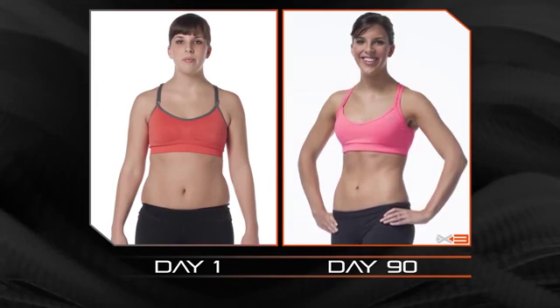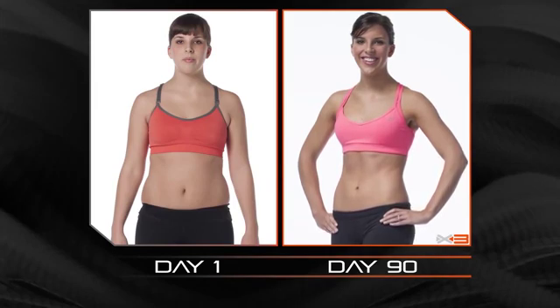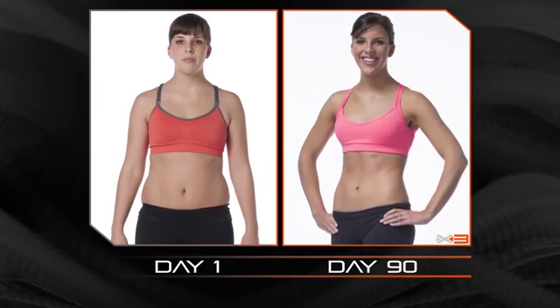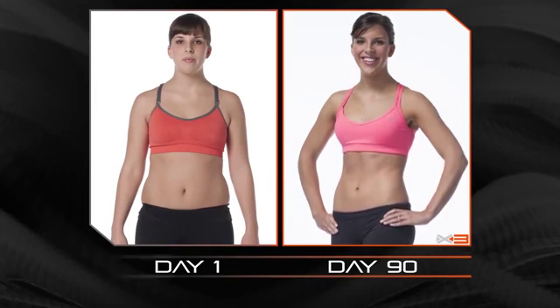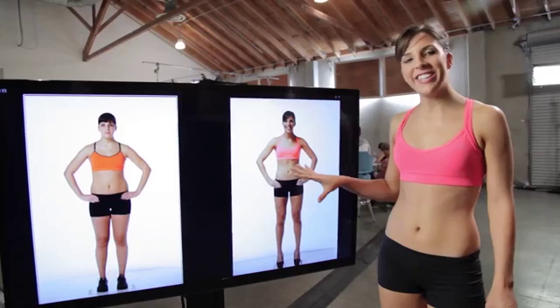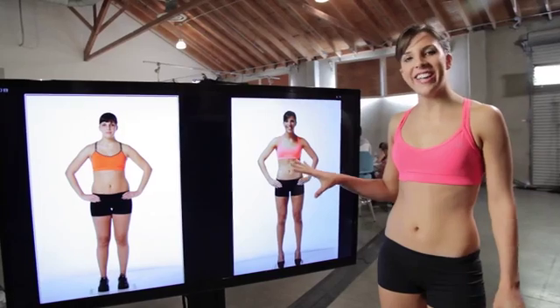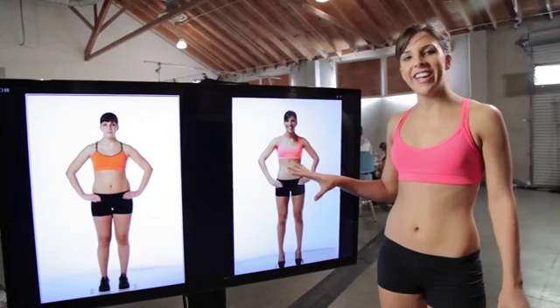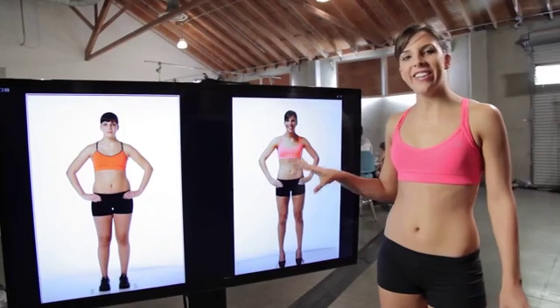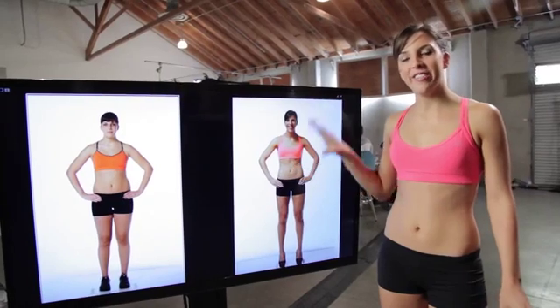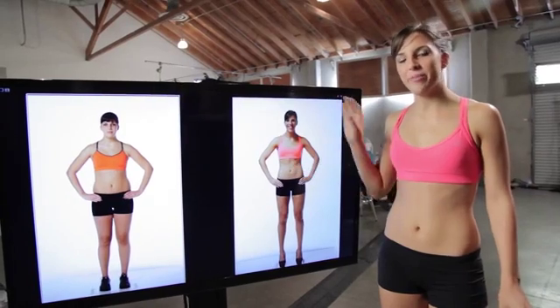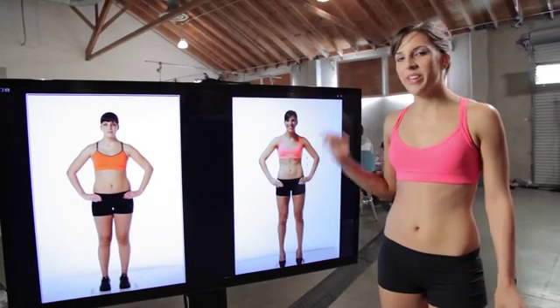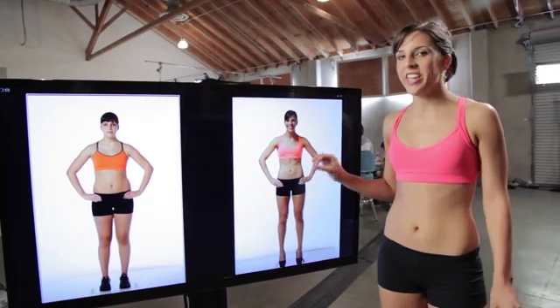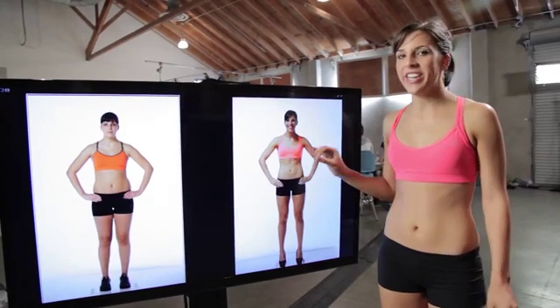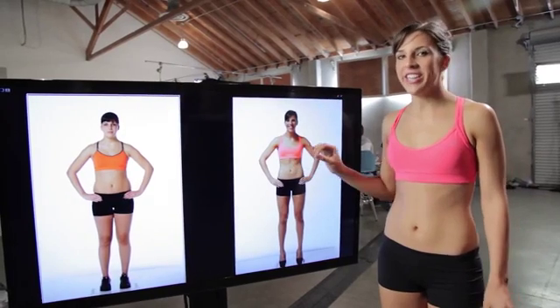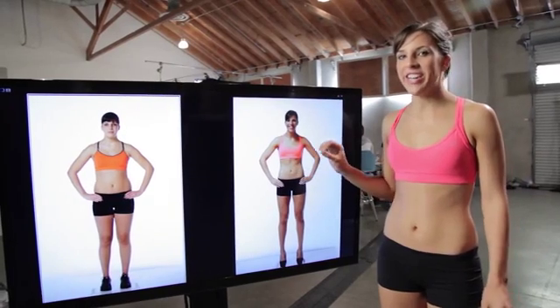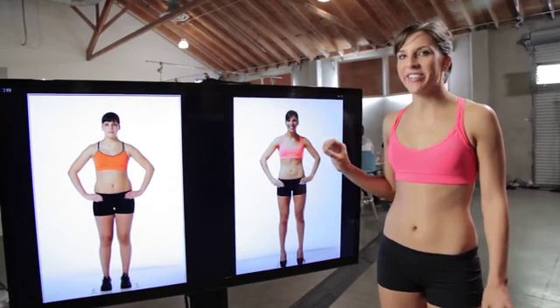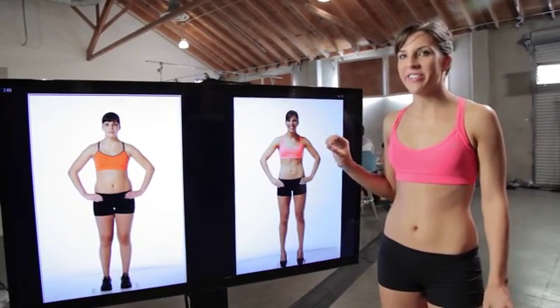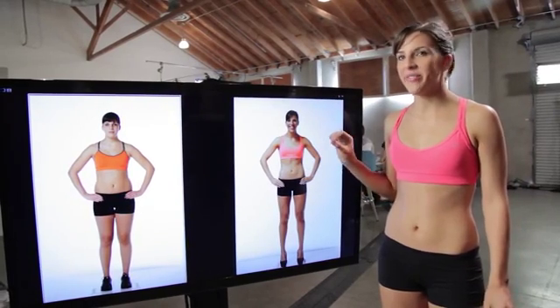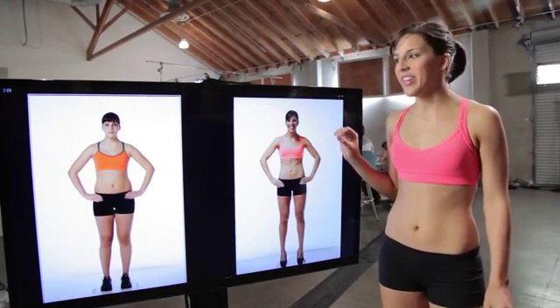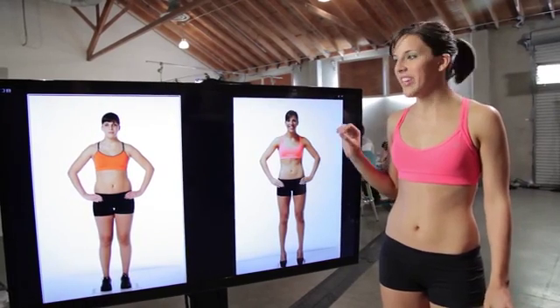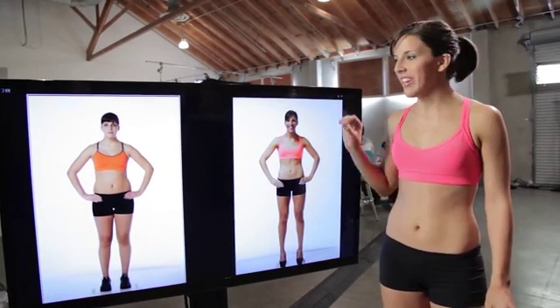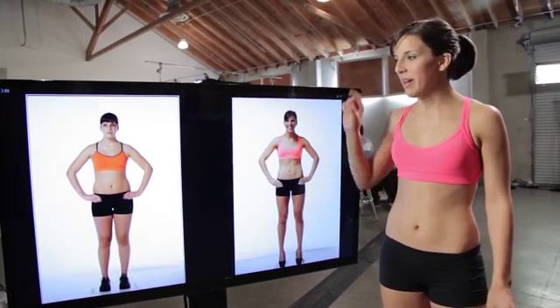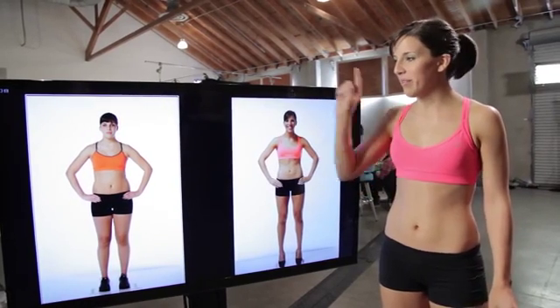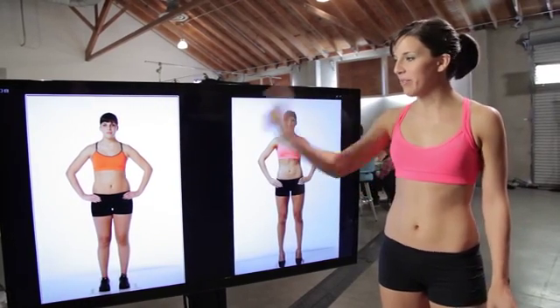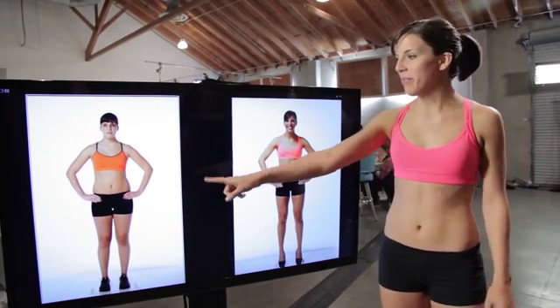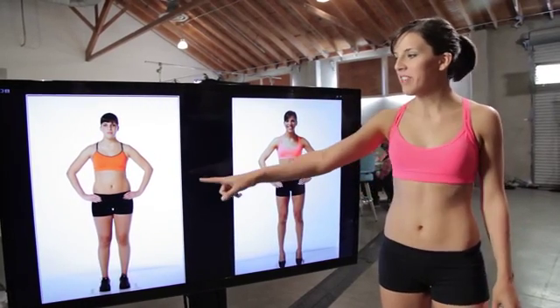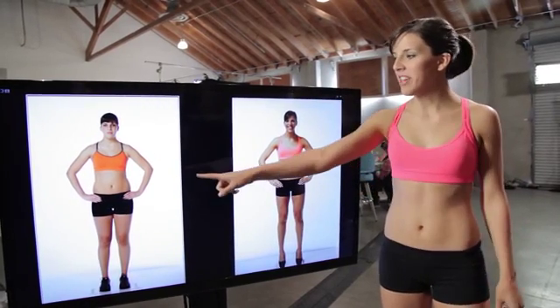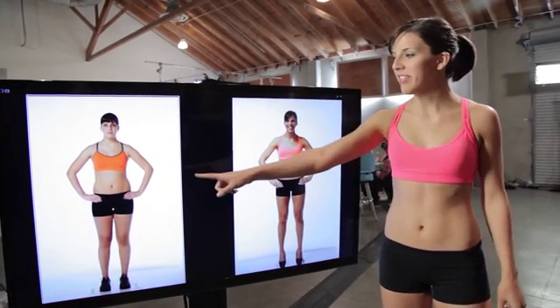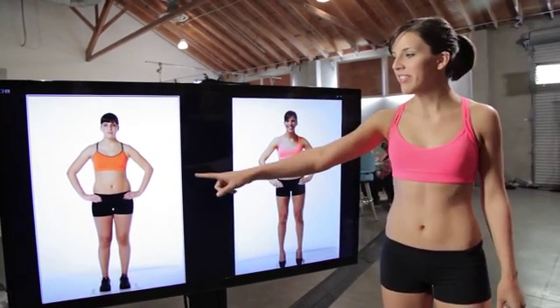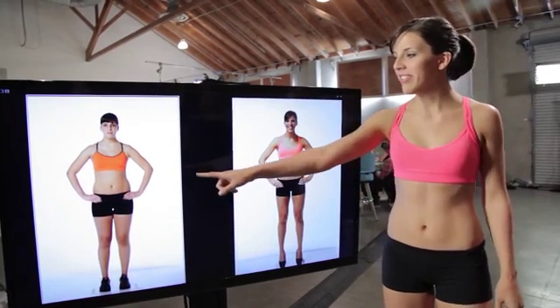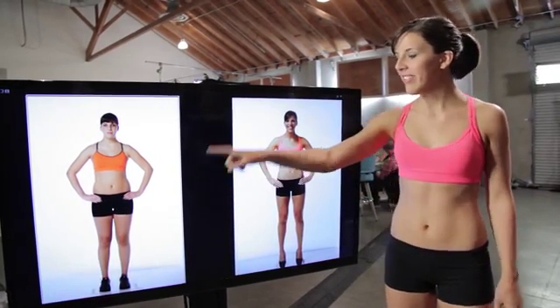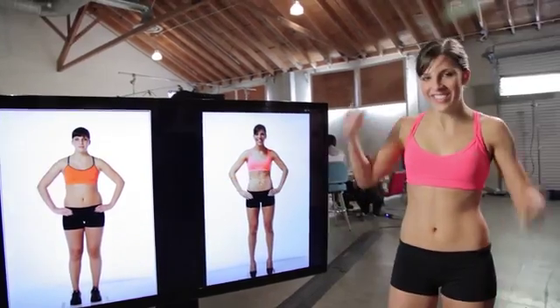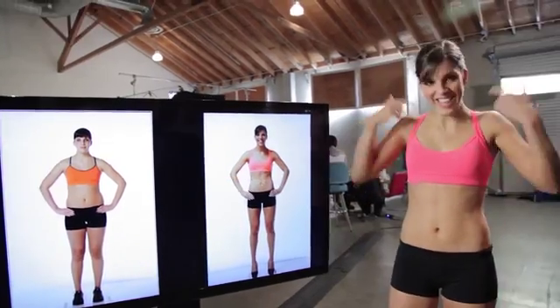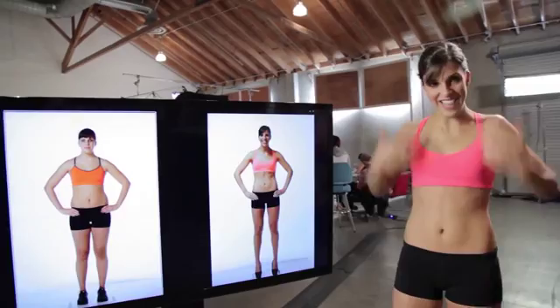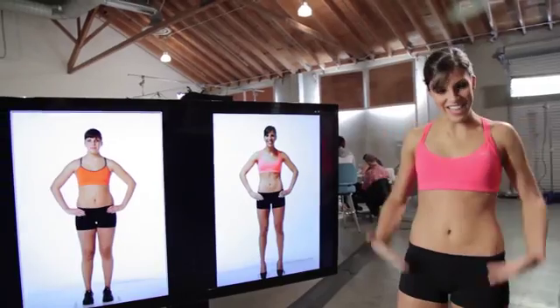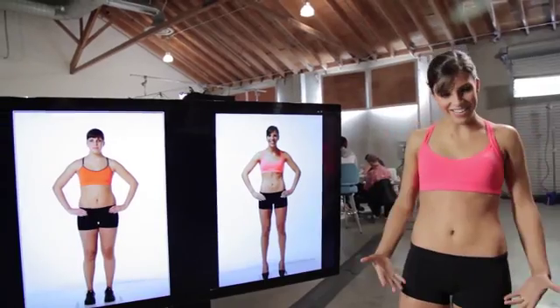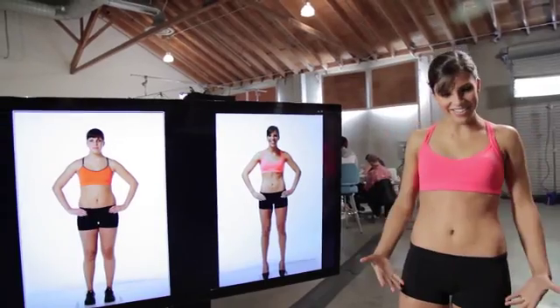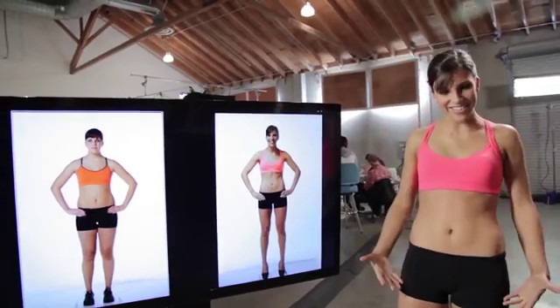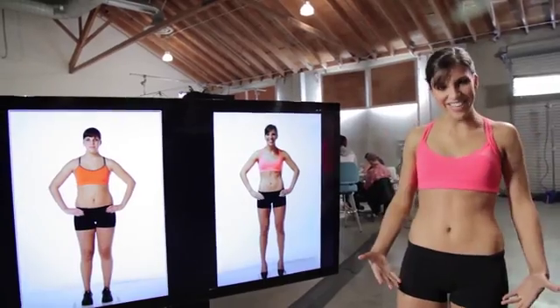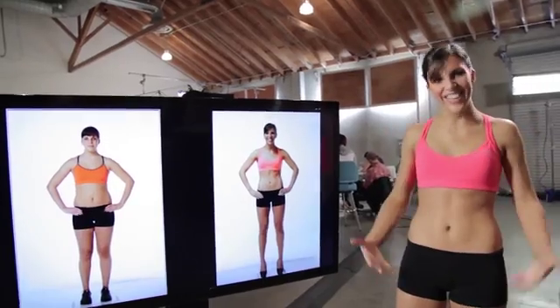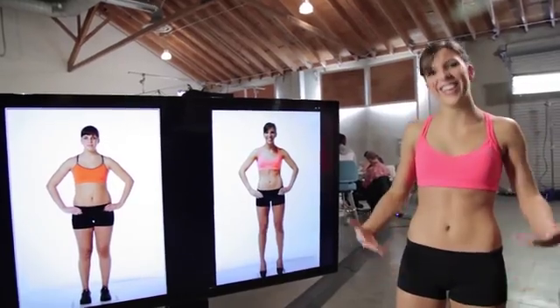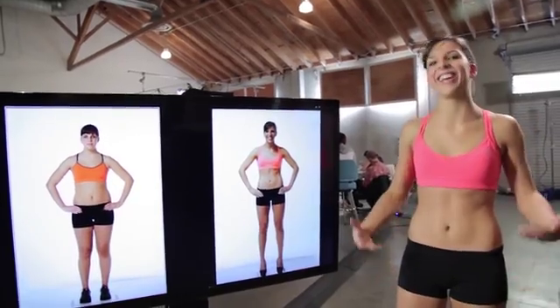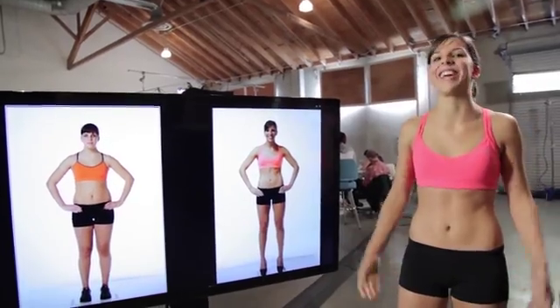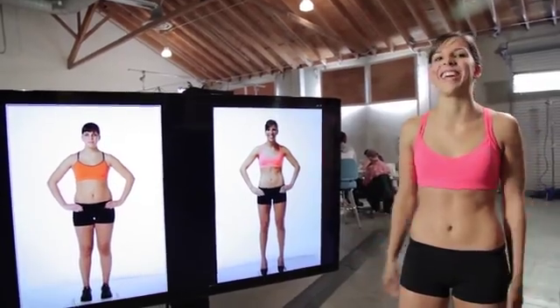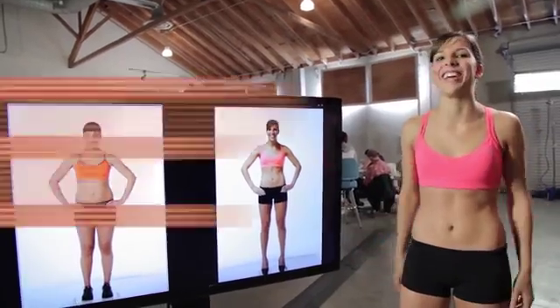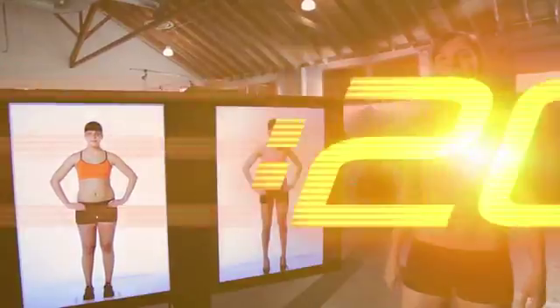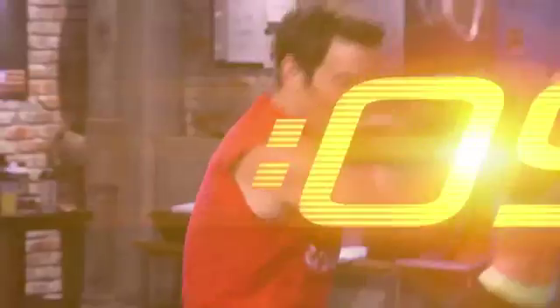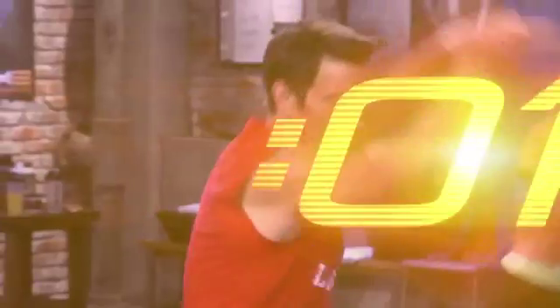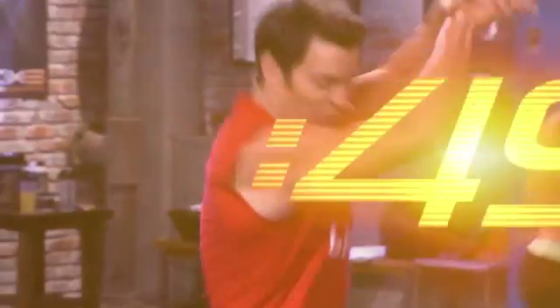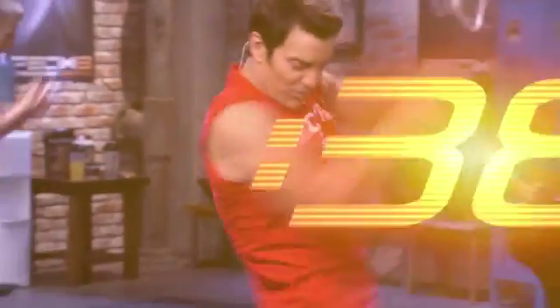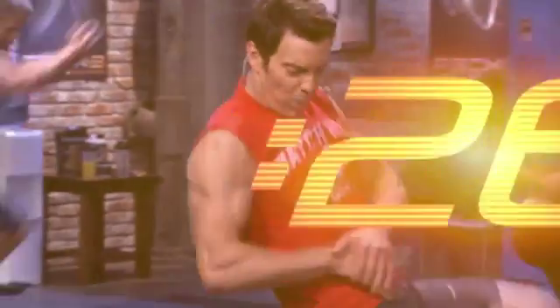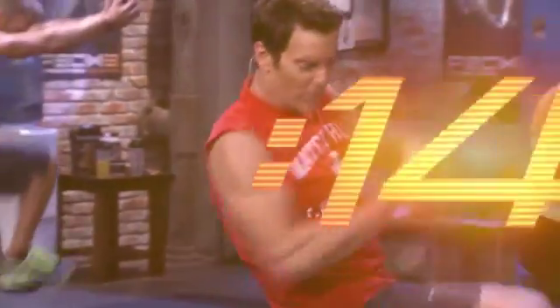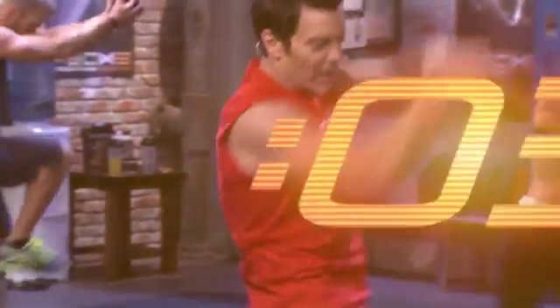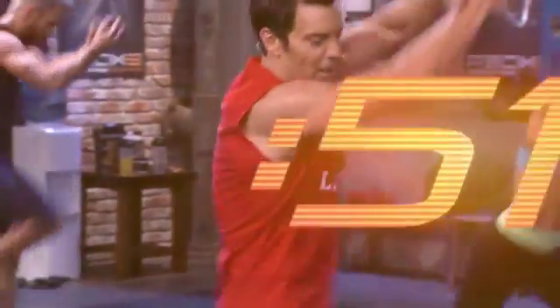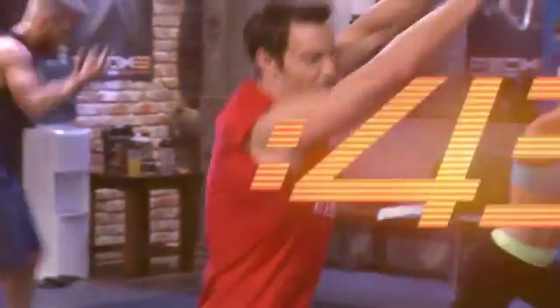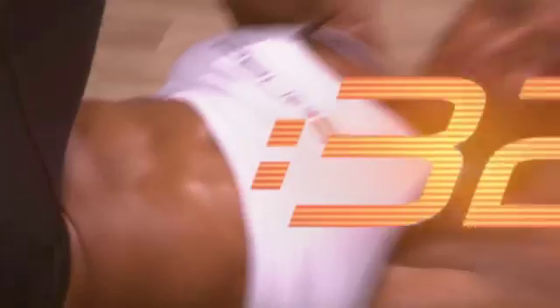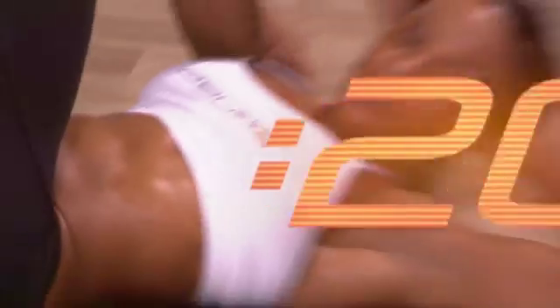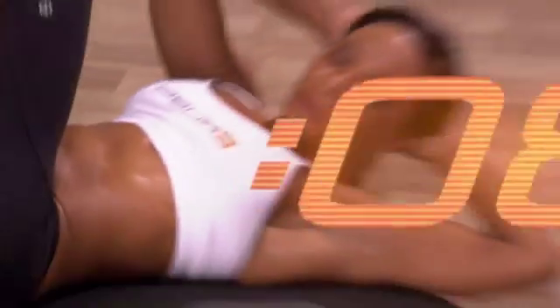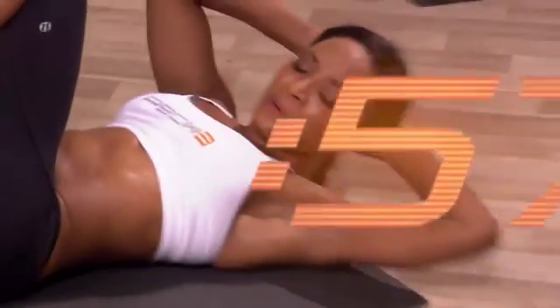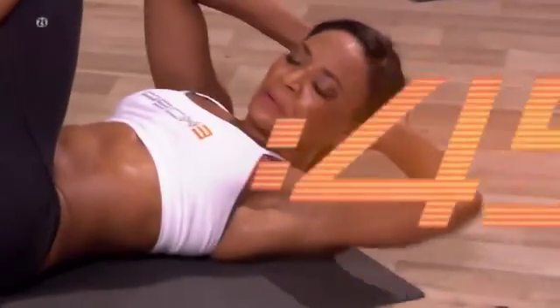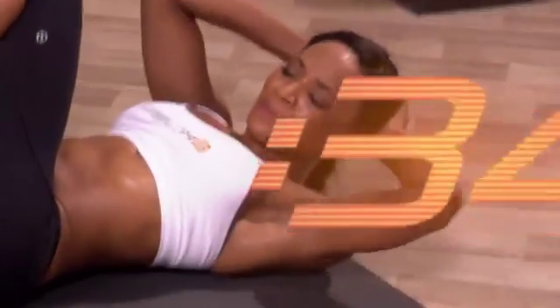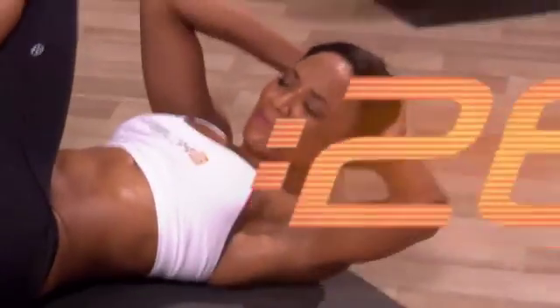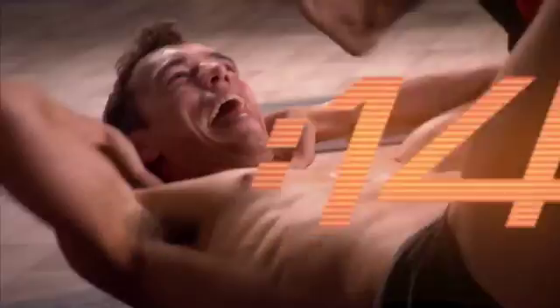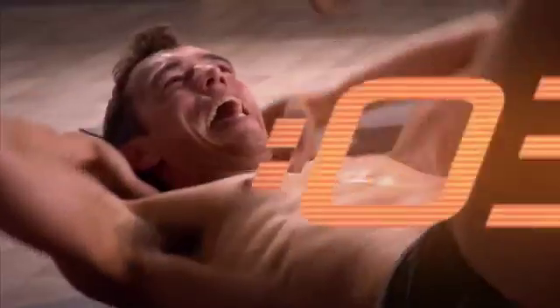90 days of P90X3 got me from this to this. Here we go — three, two, one.